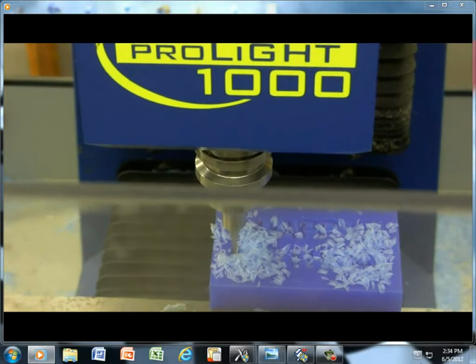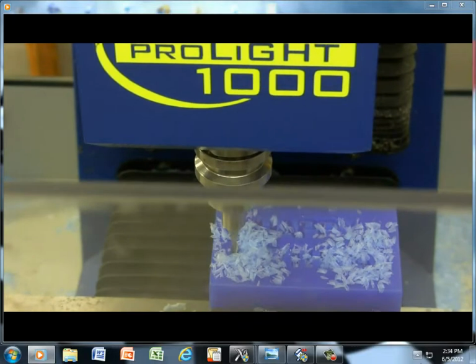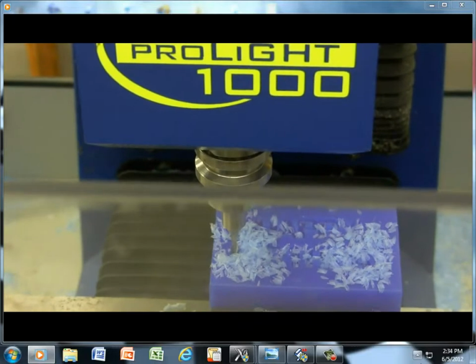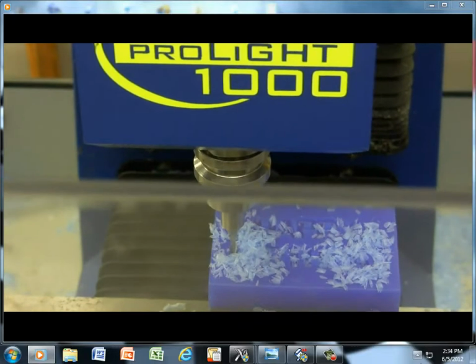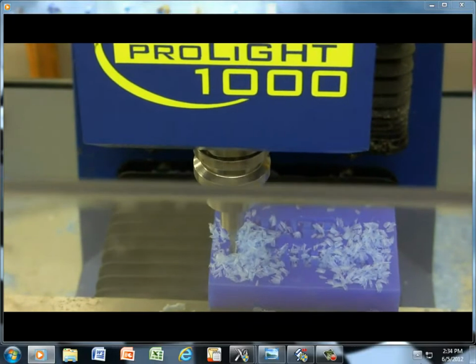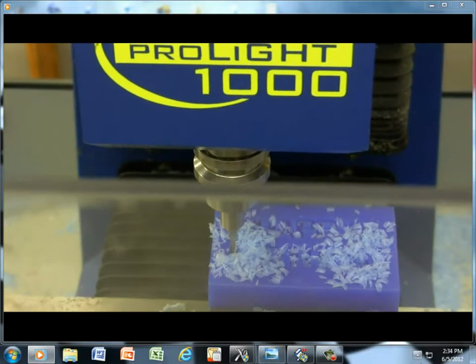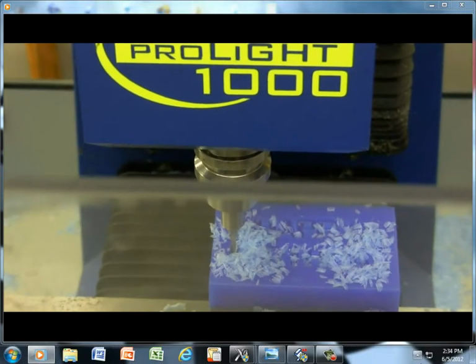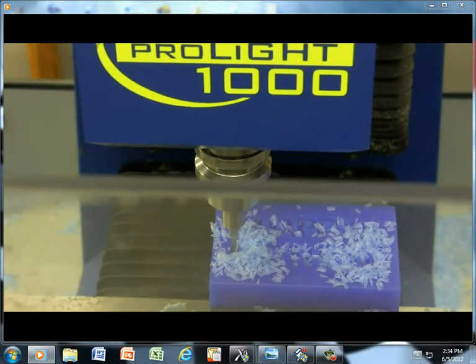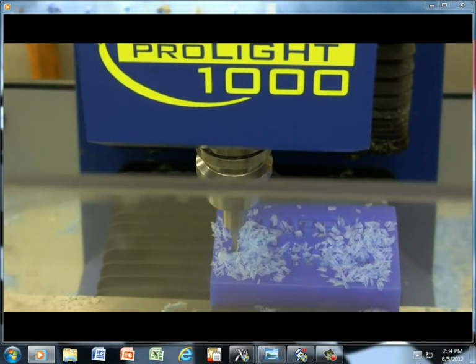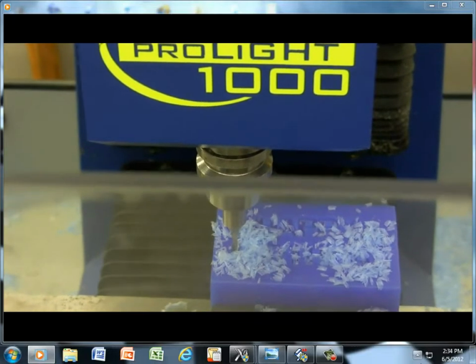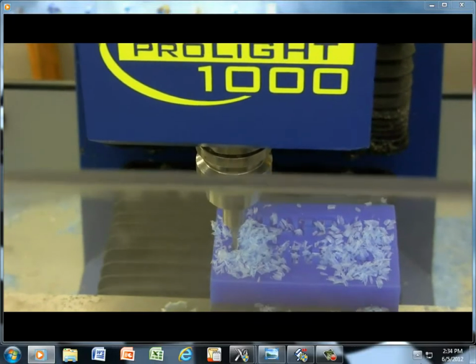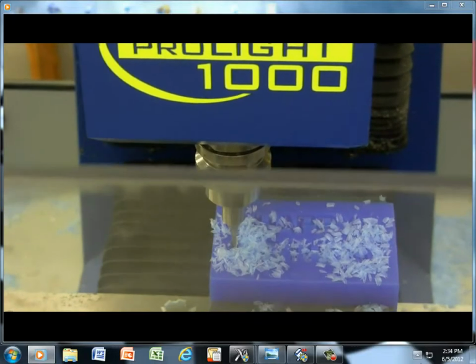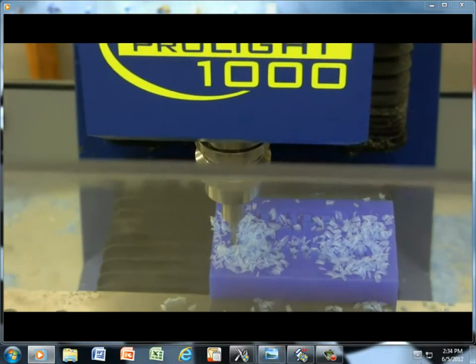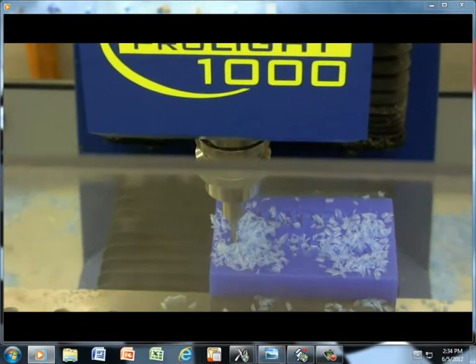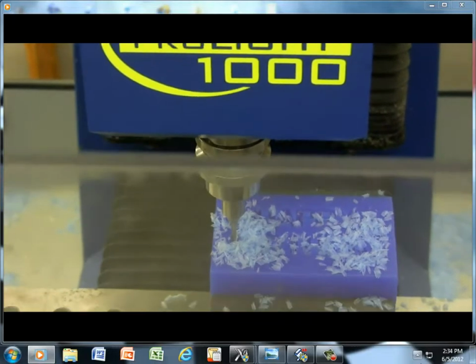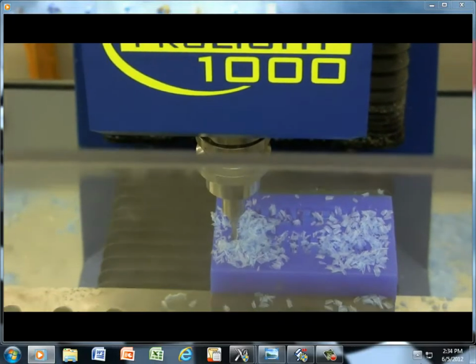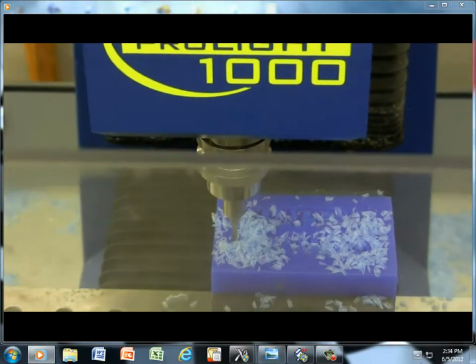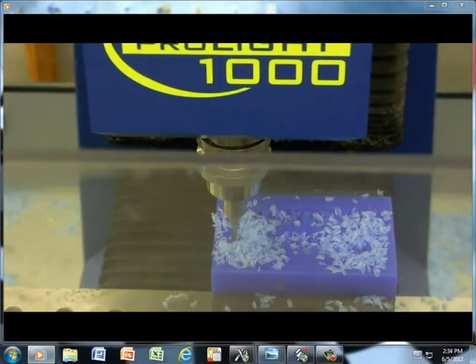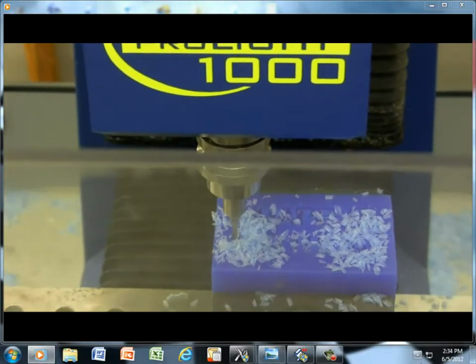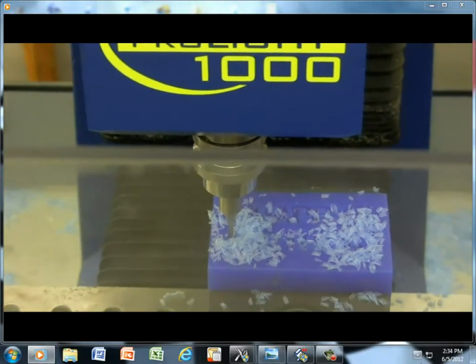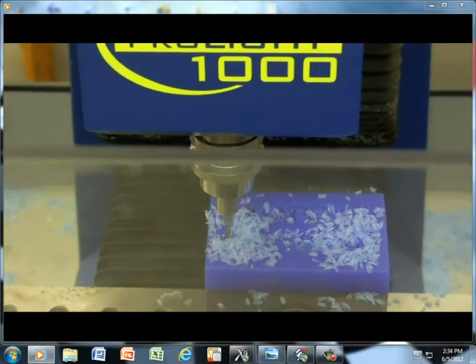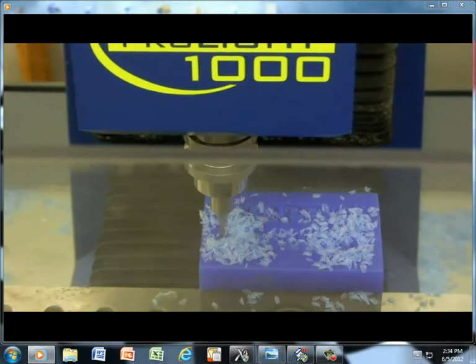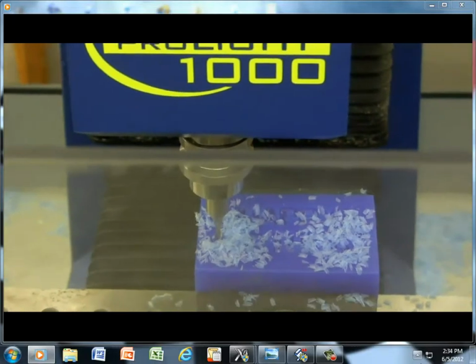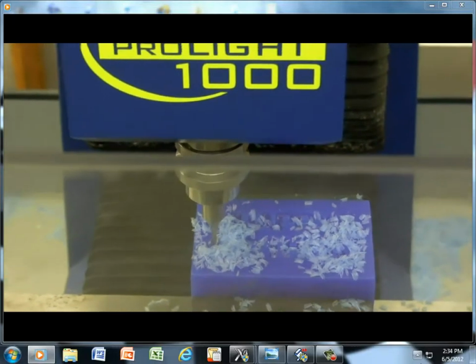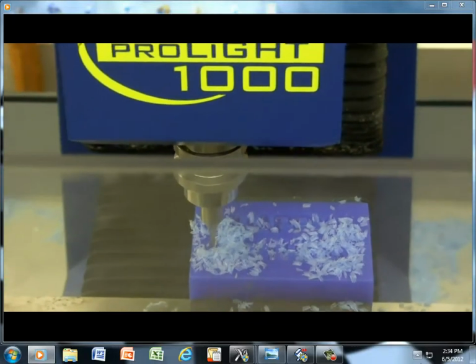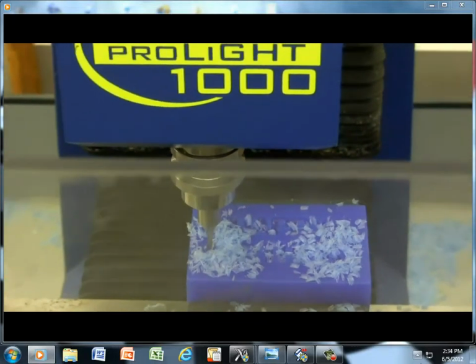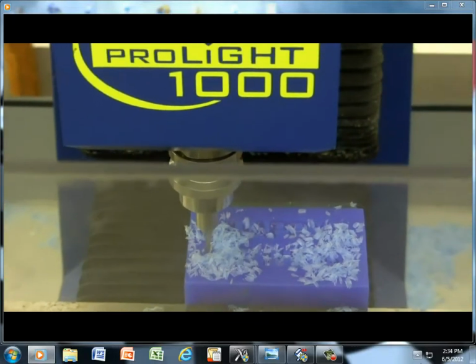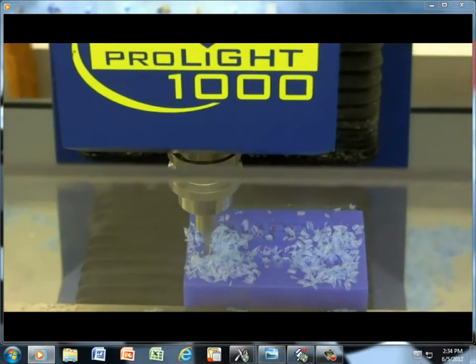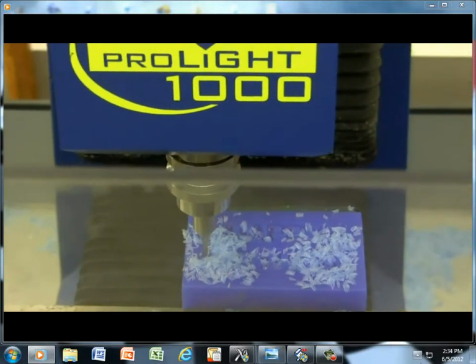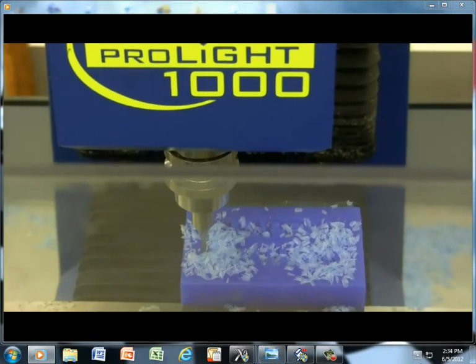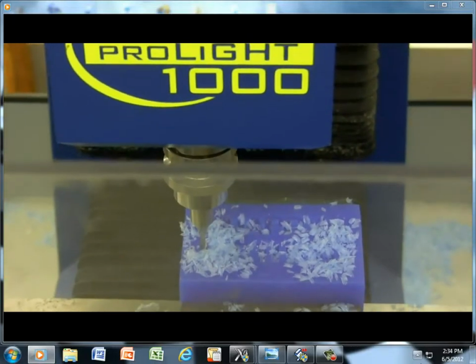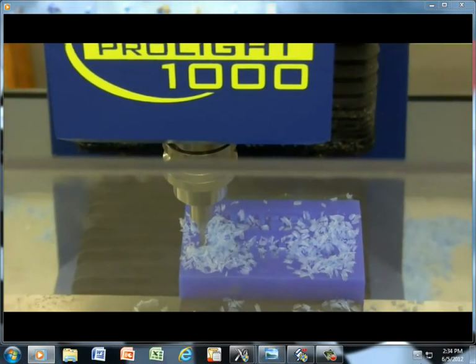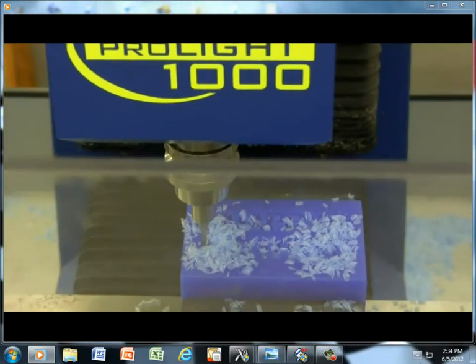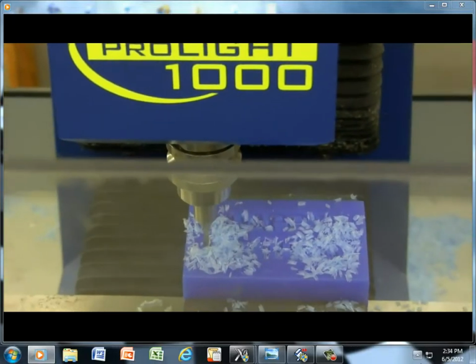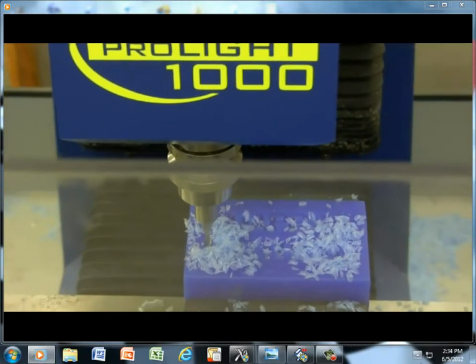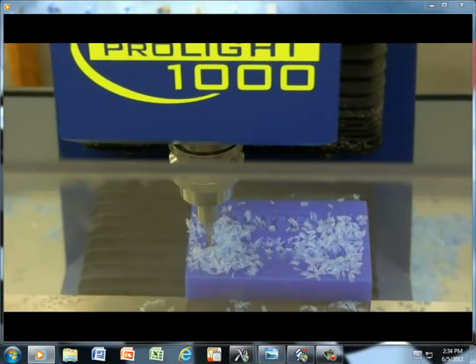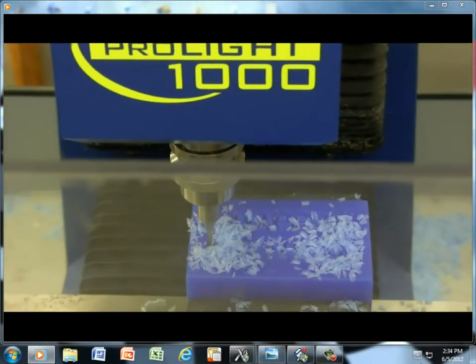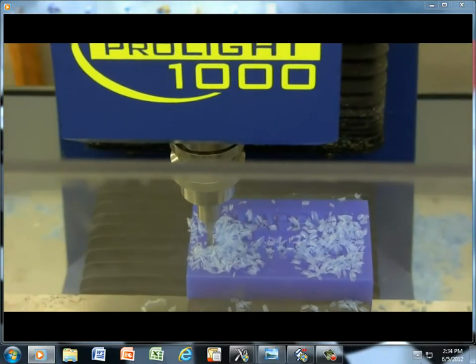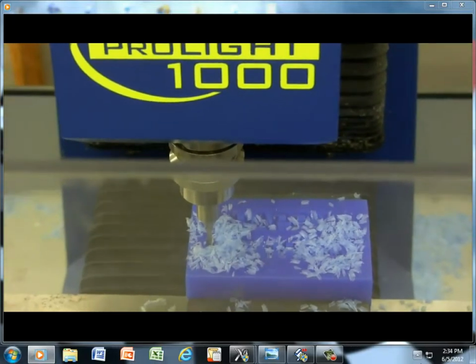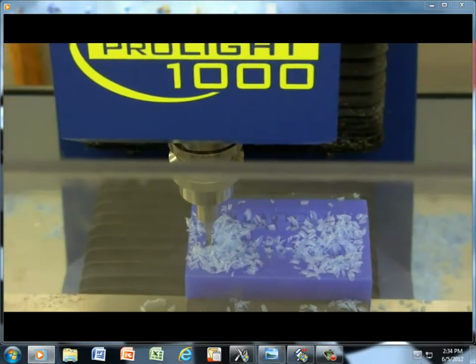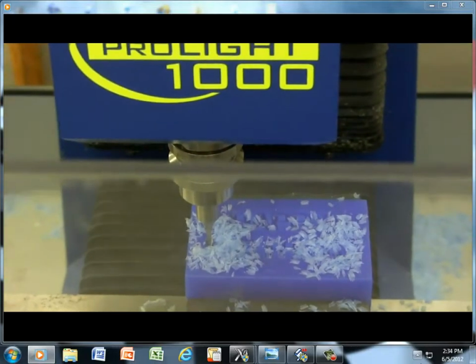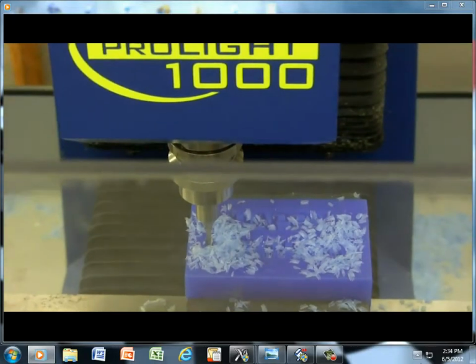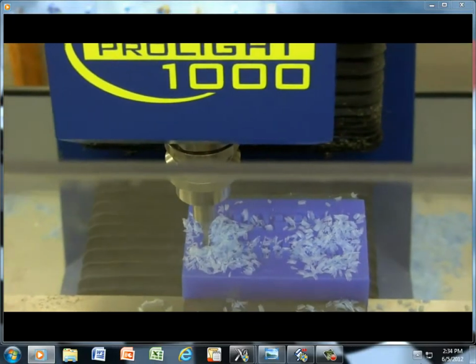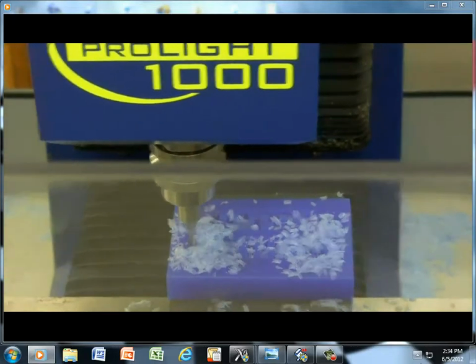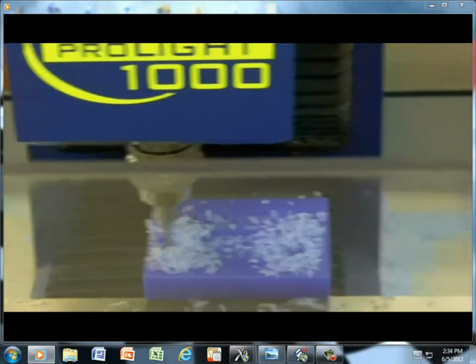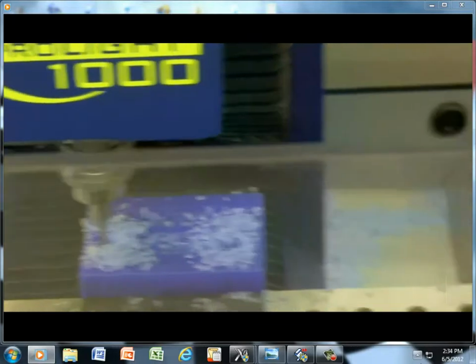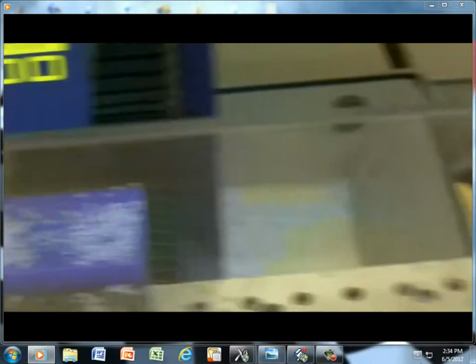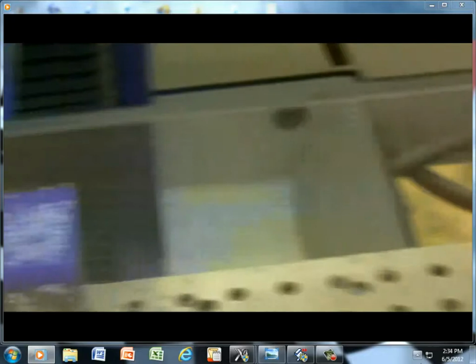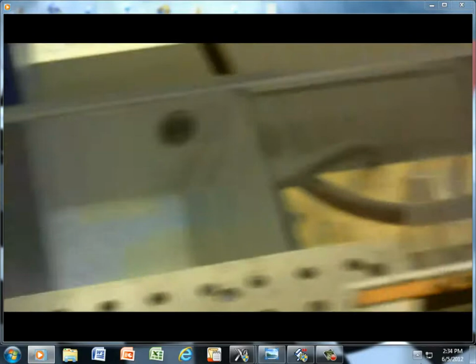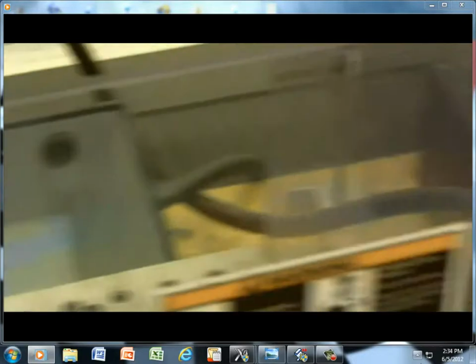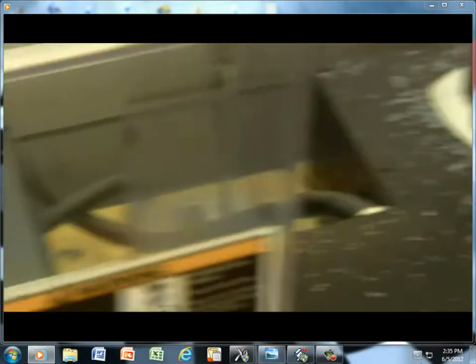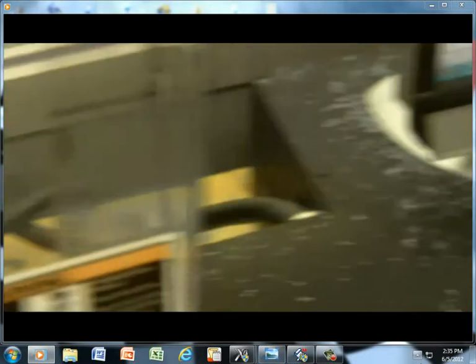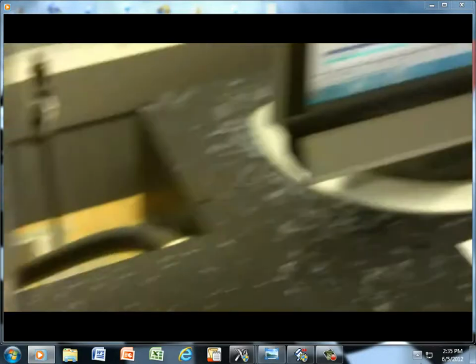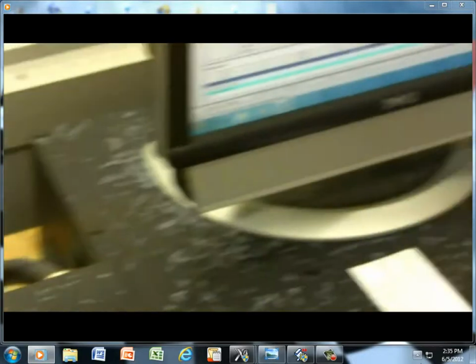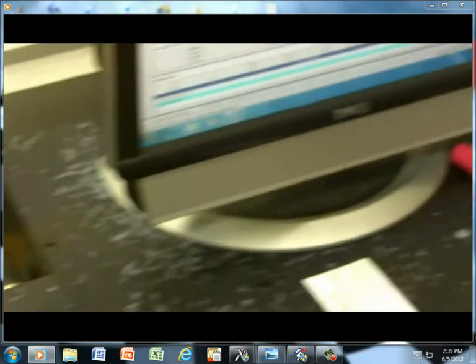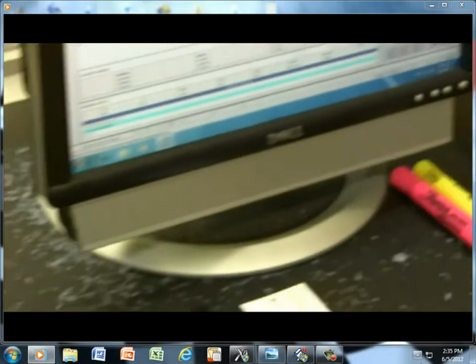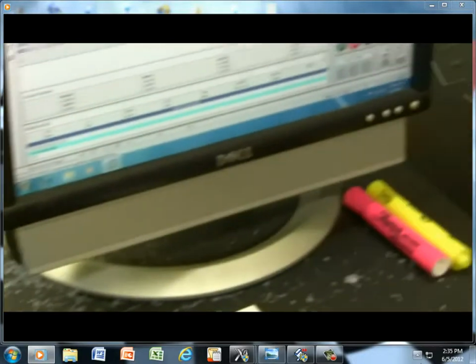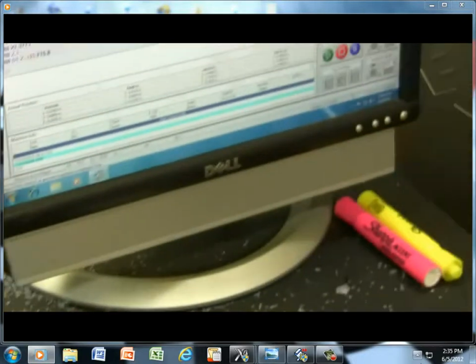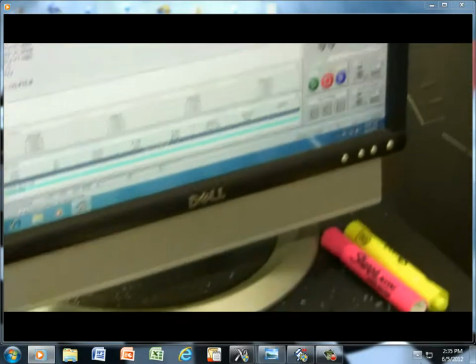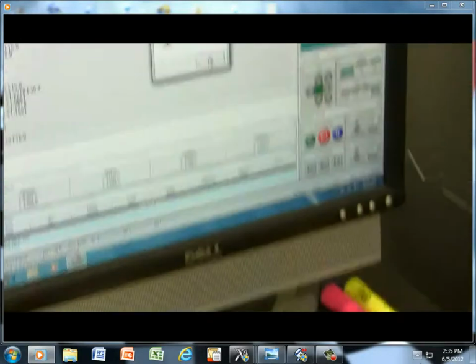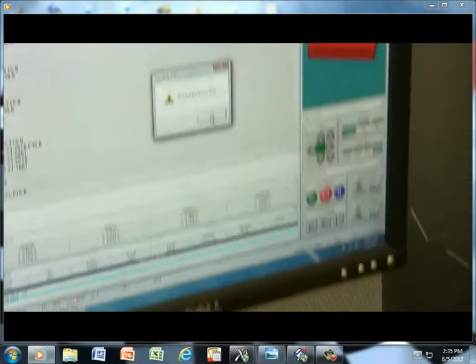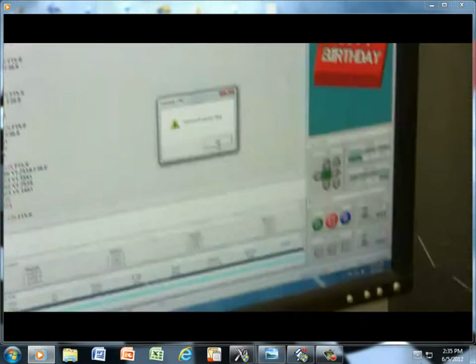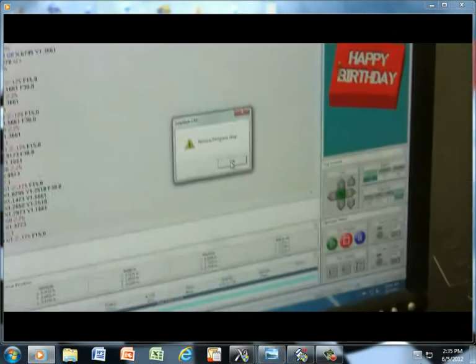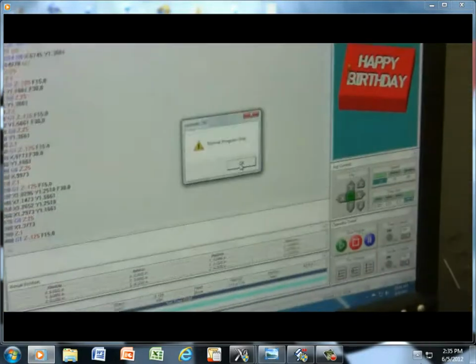There it is. Over here we have a normal program stop.